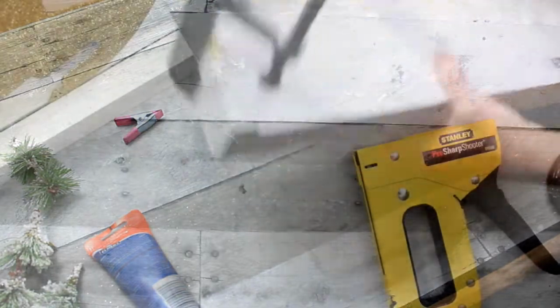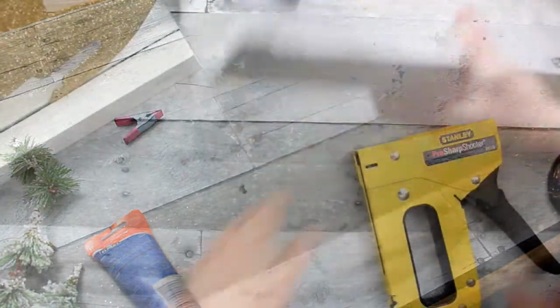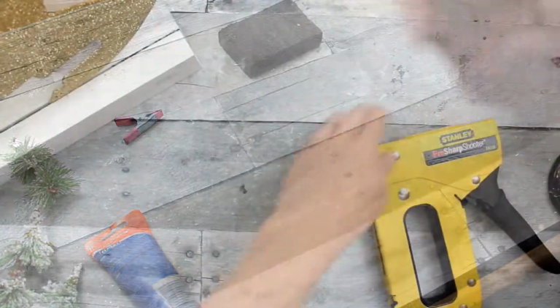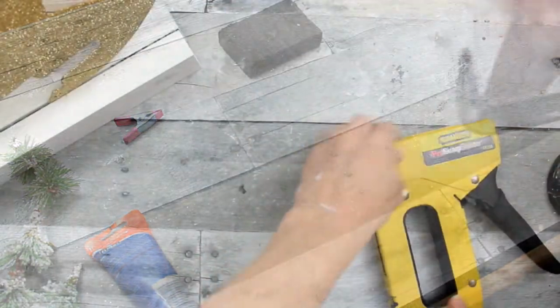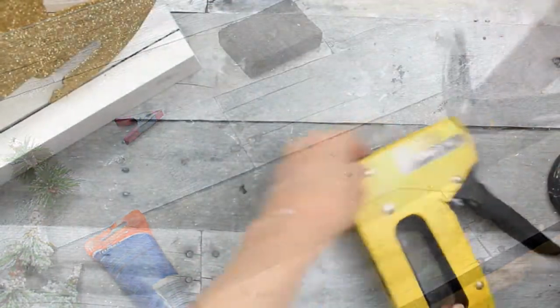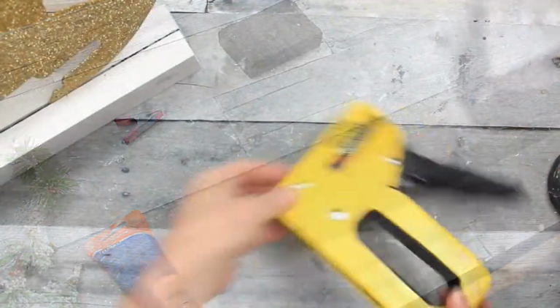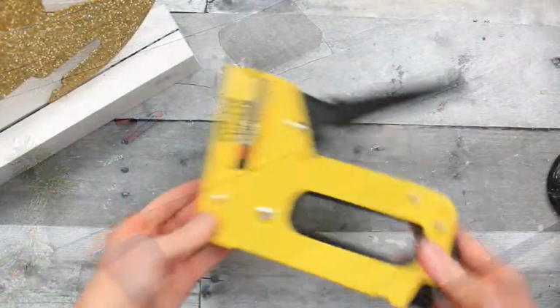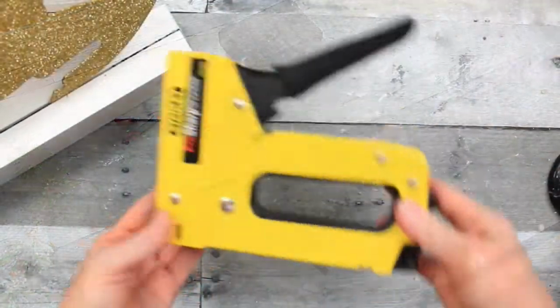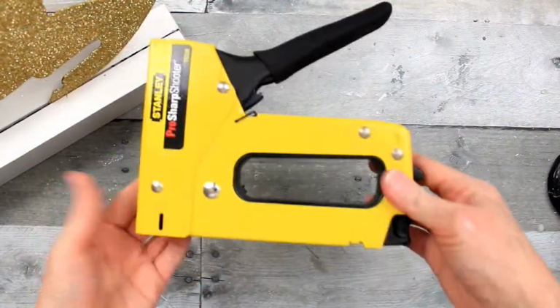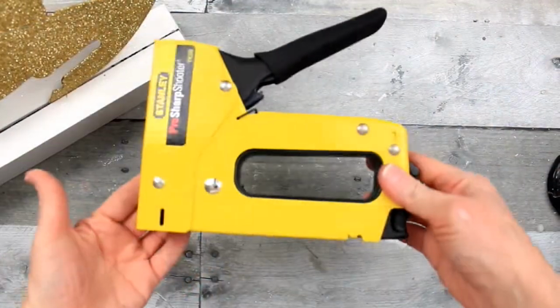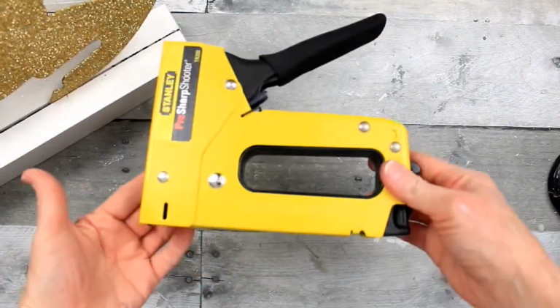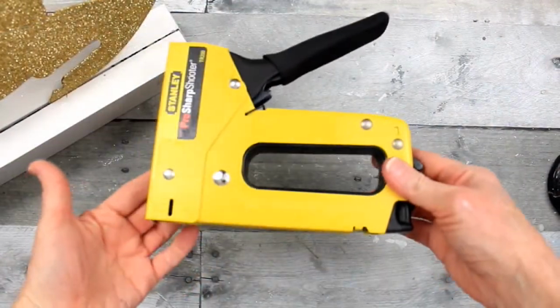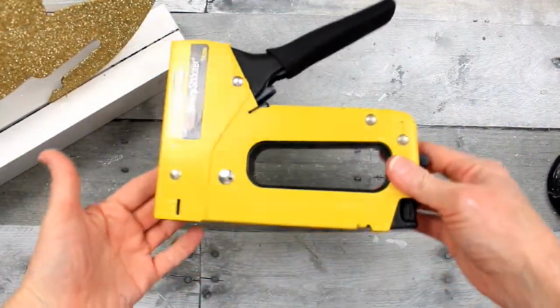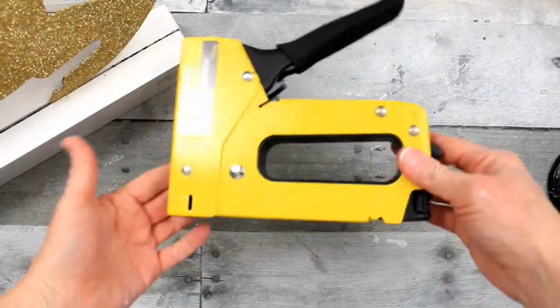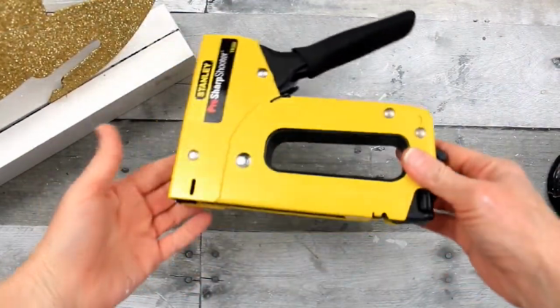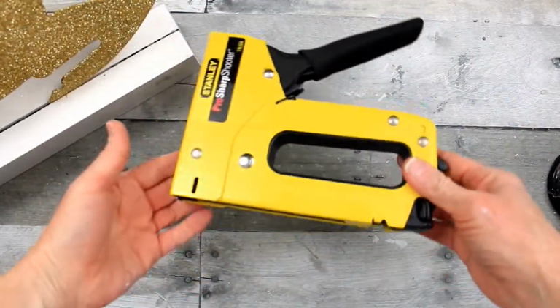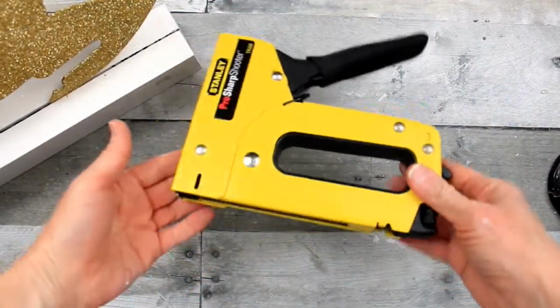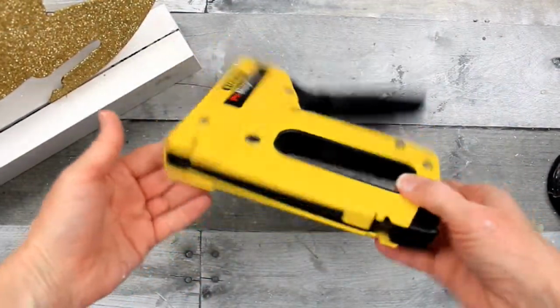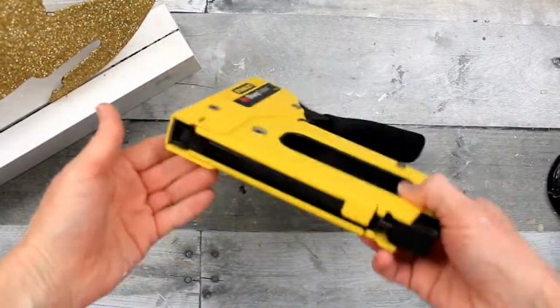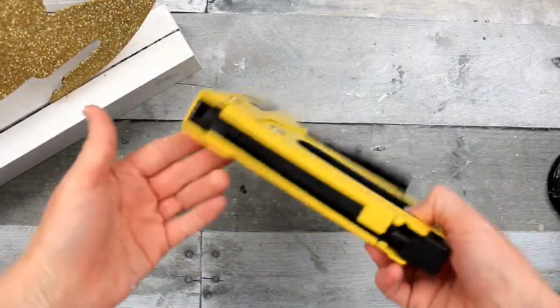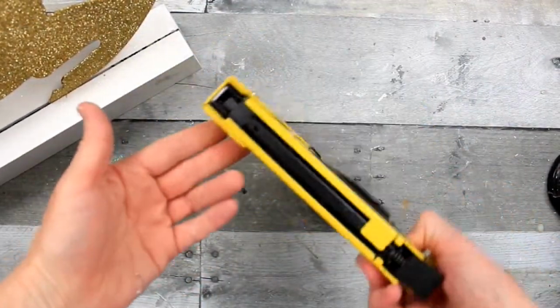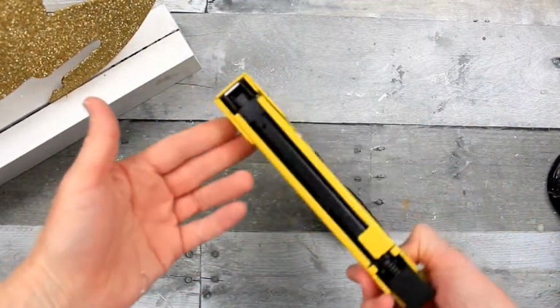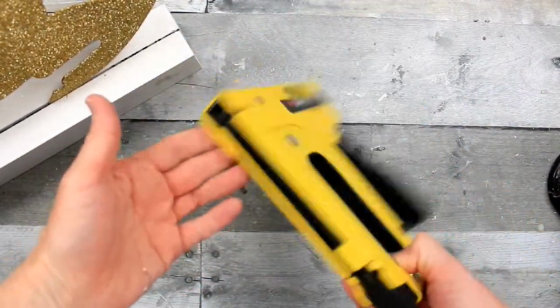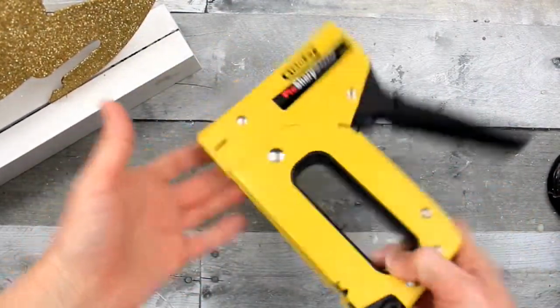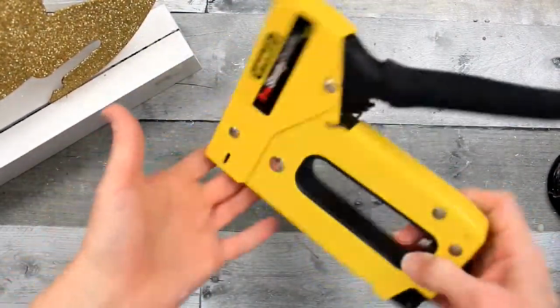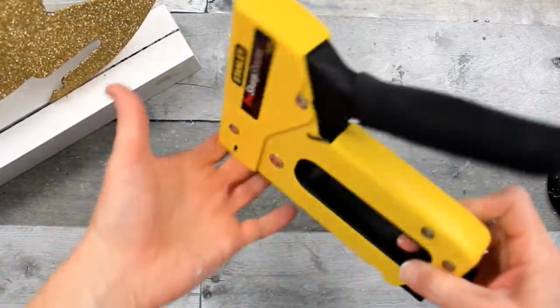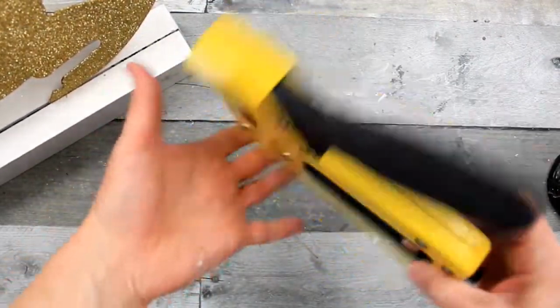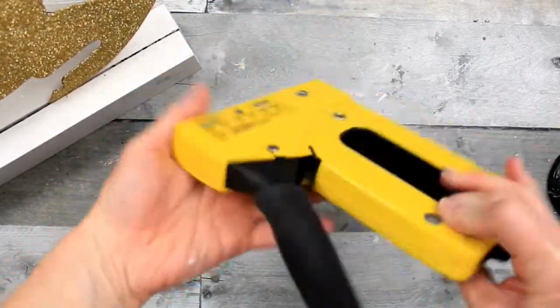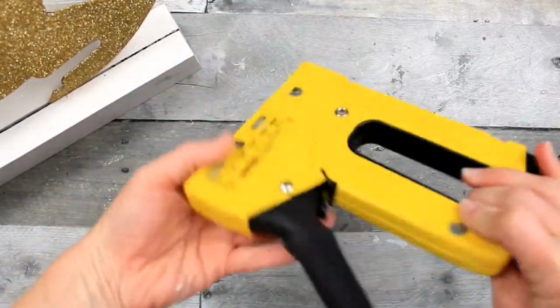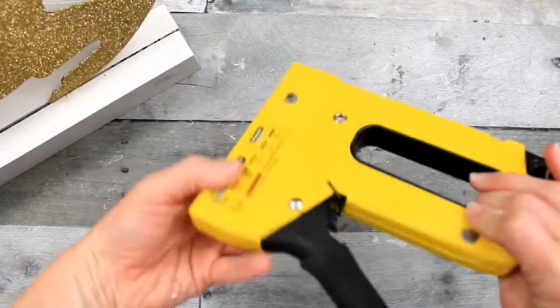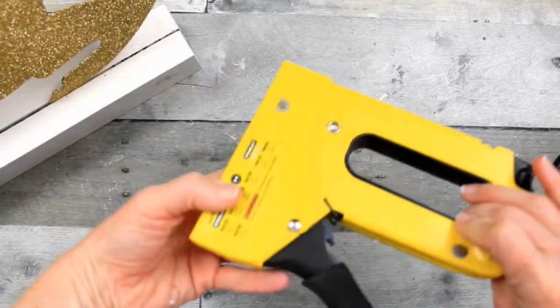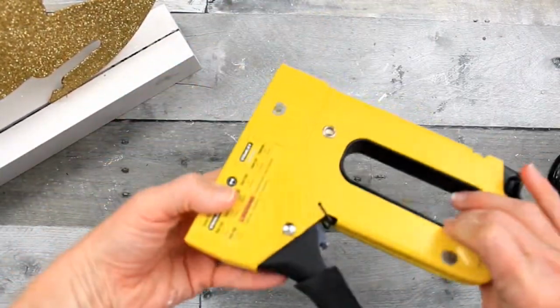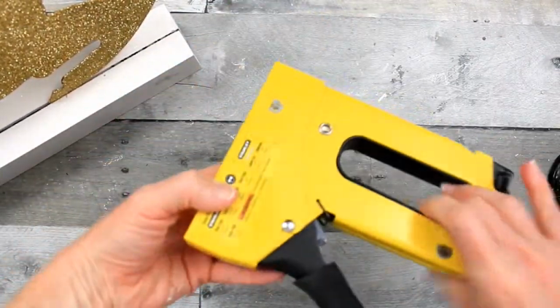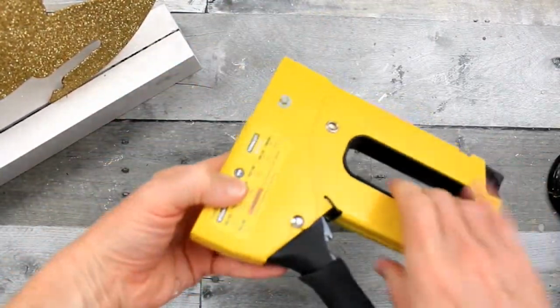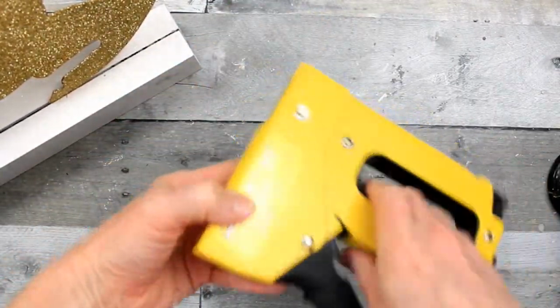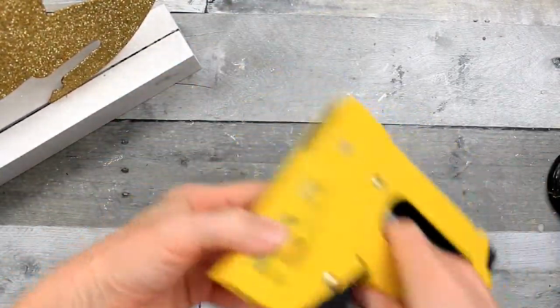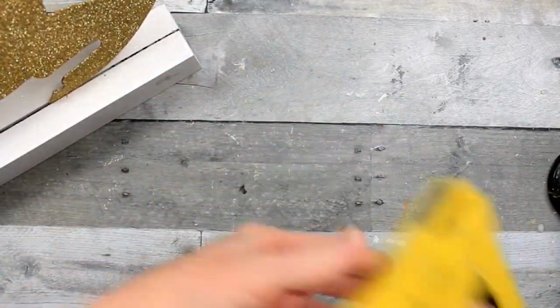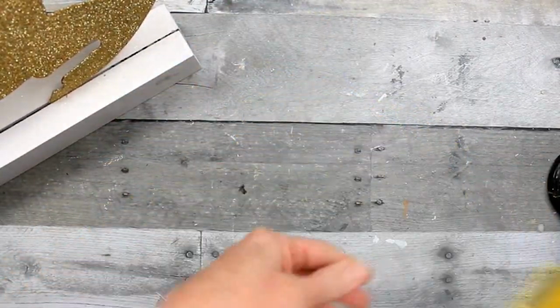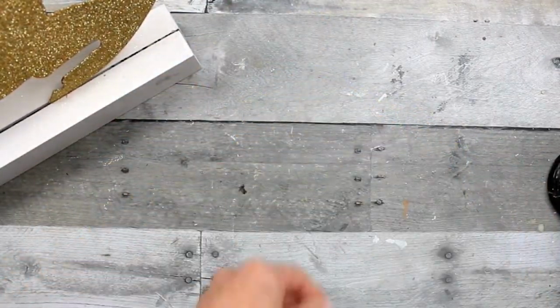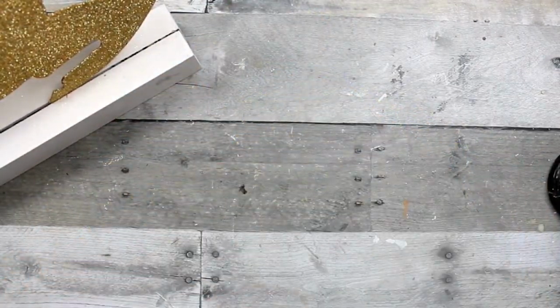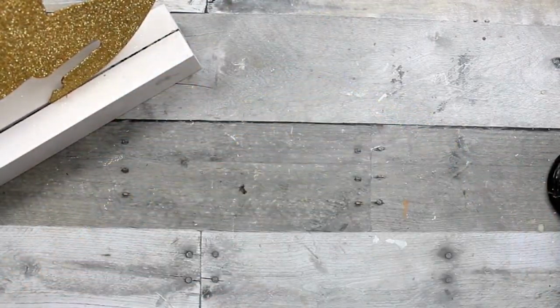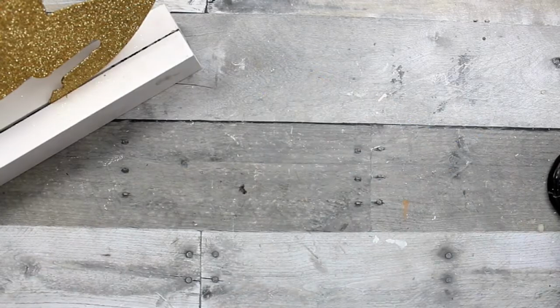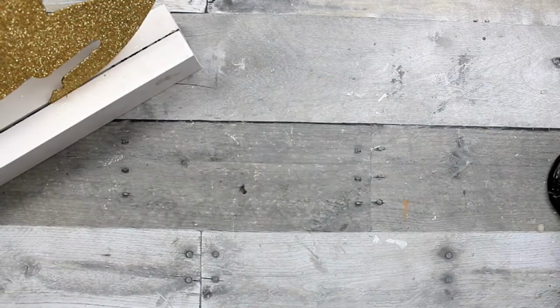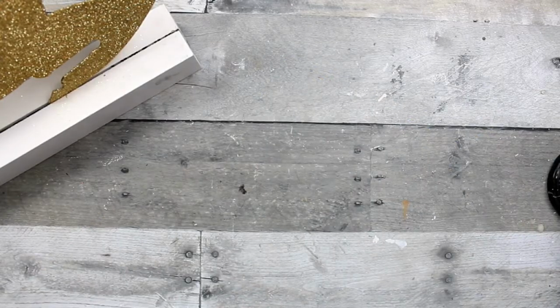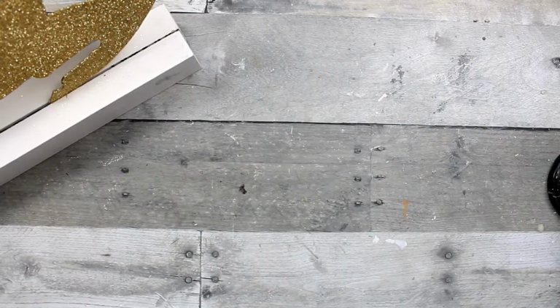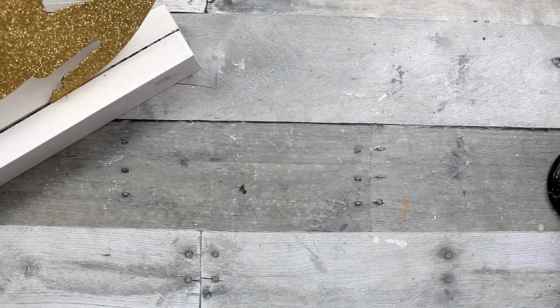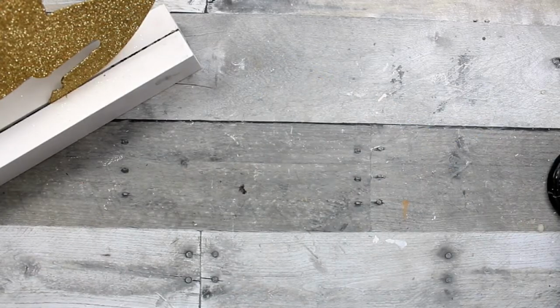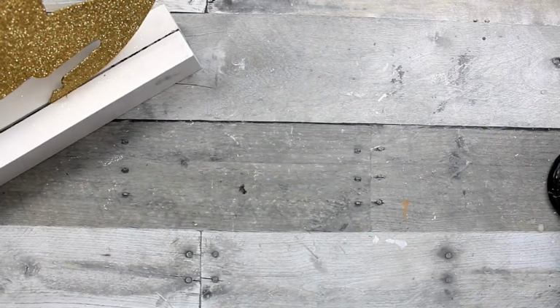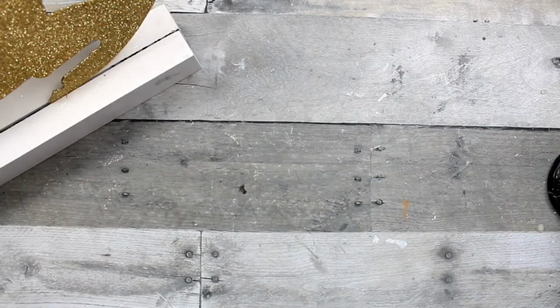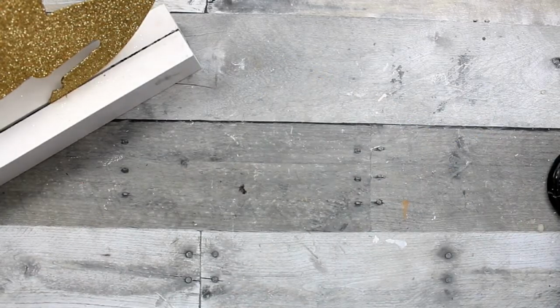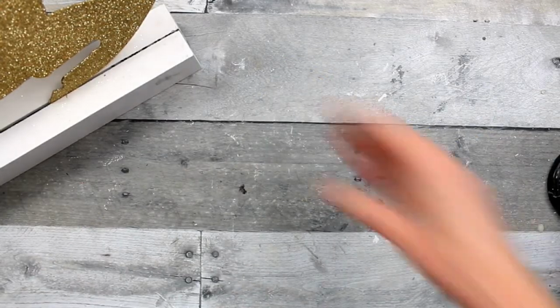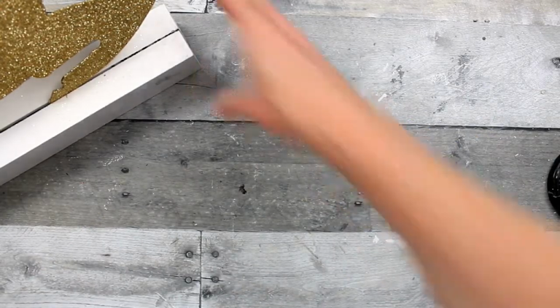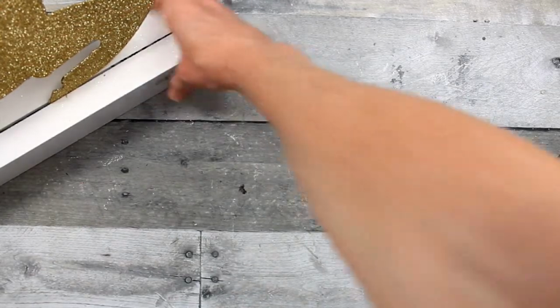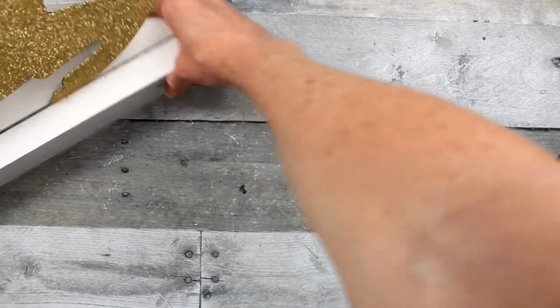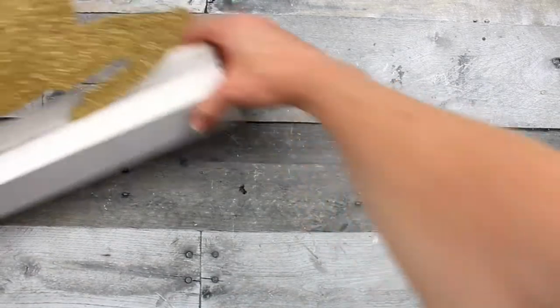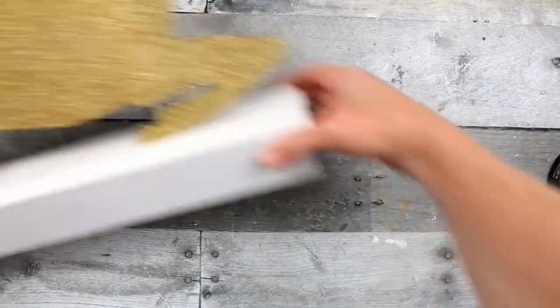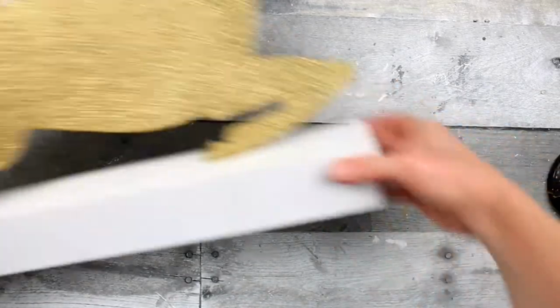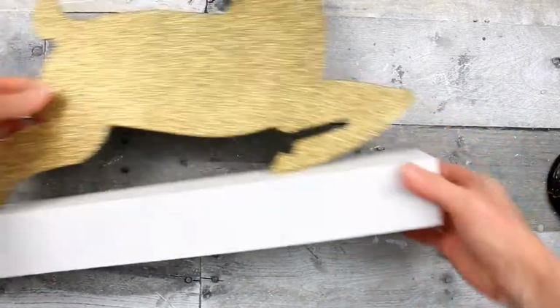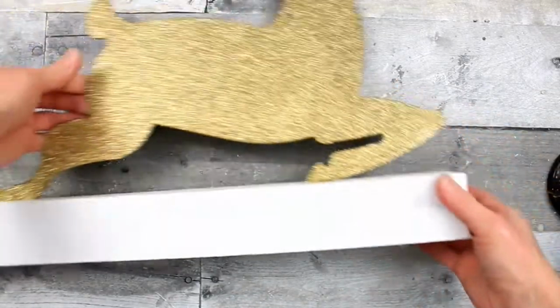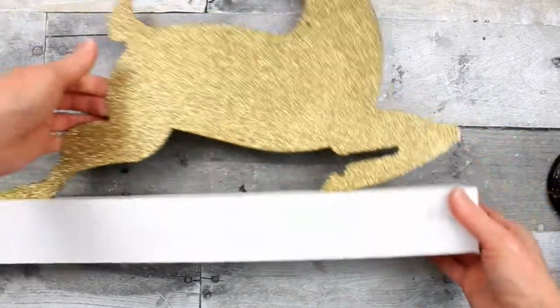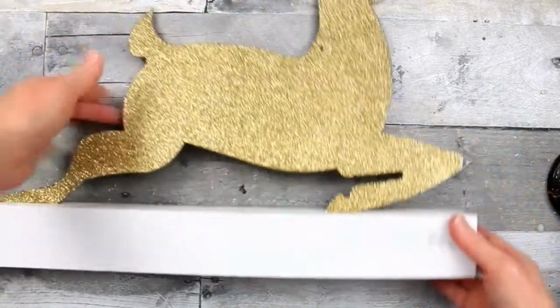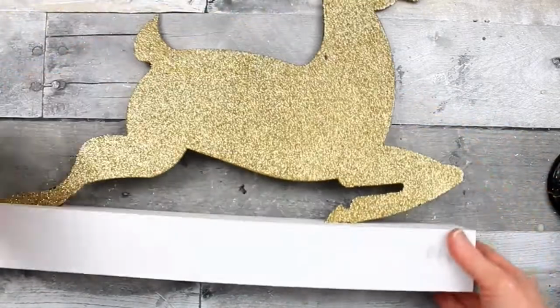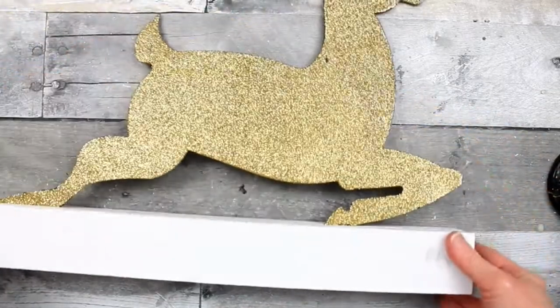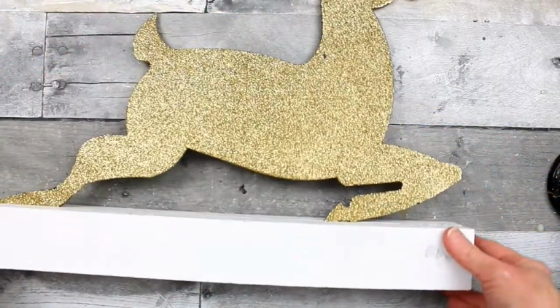To give it some extra security, I've used short staples and my staple gun and gone around the ends and the bottom.